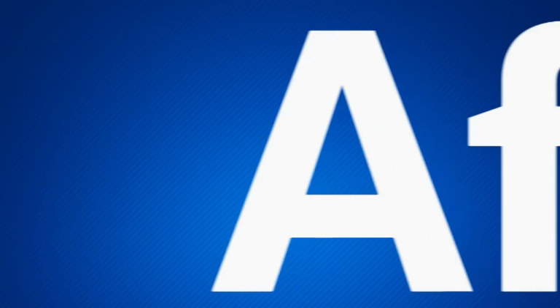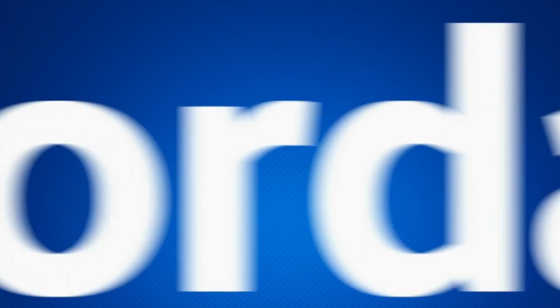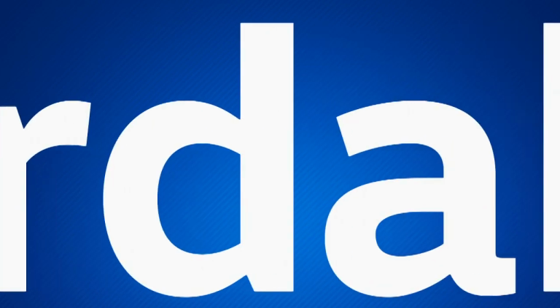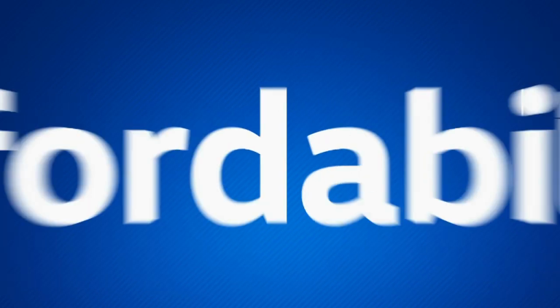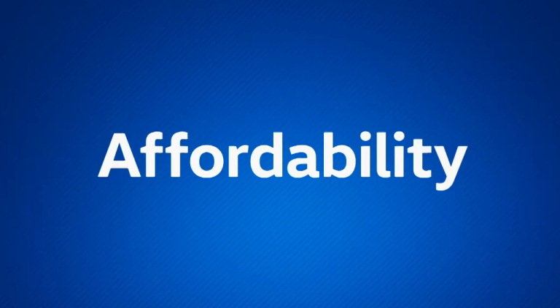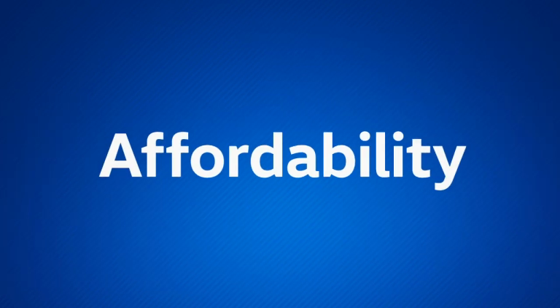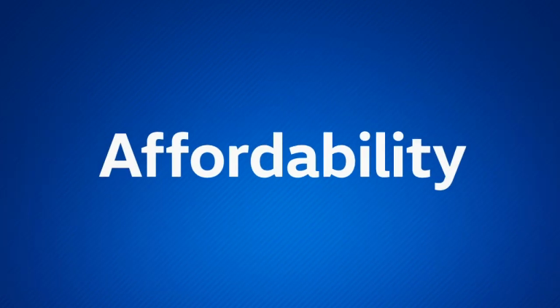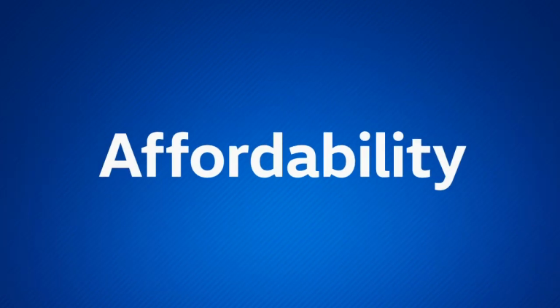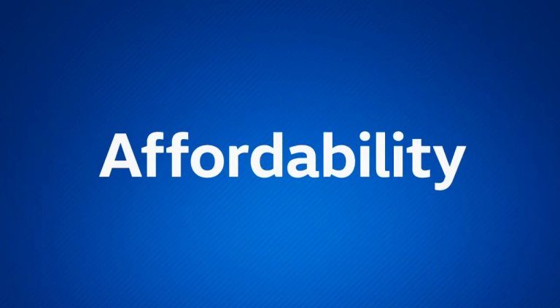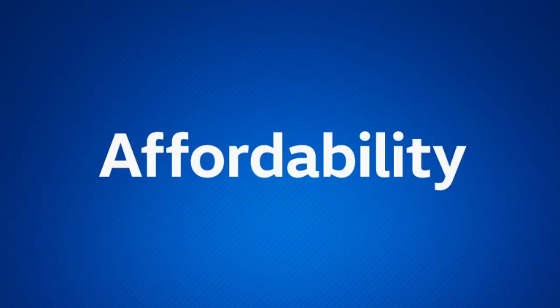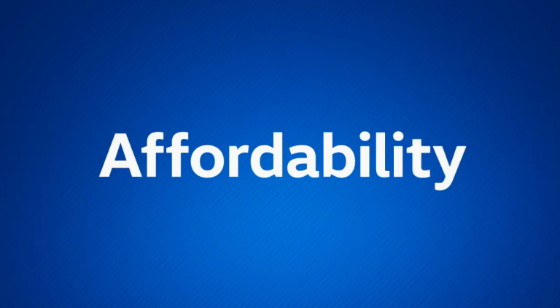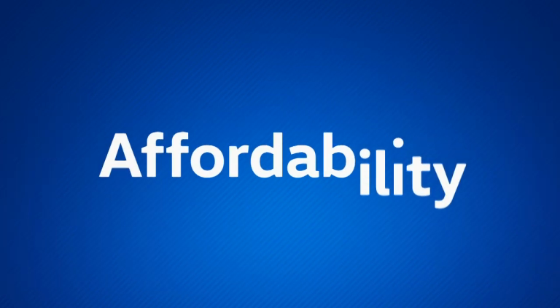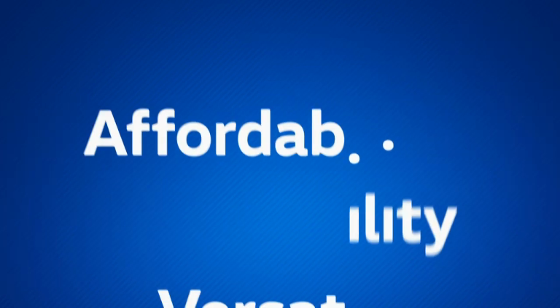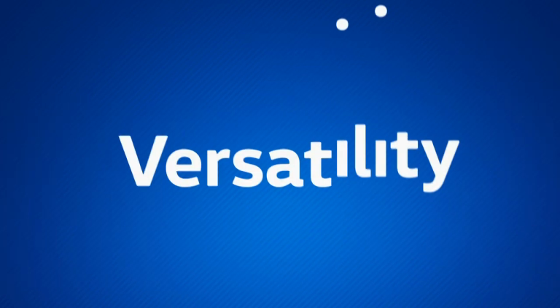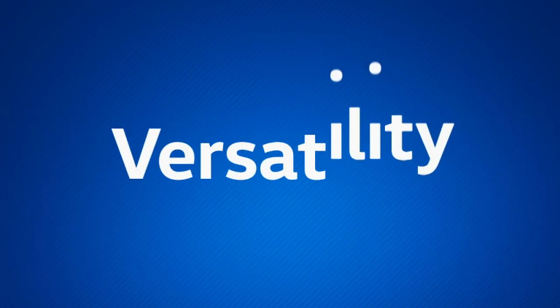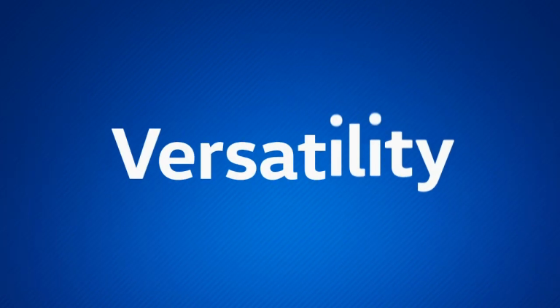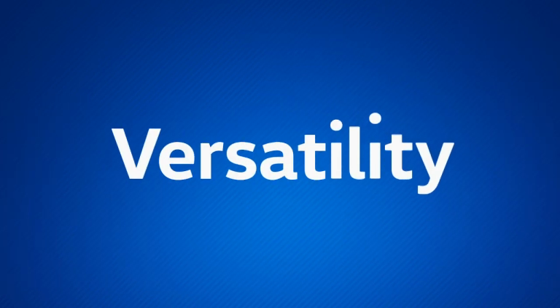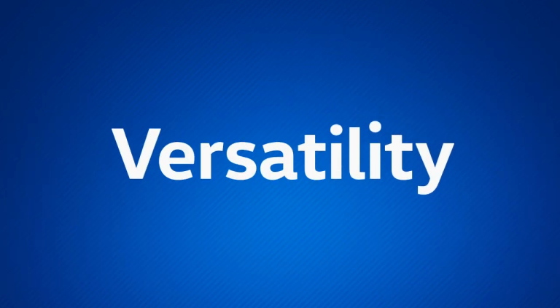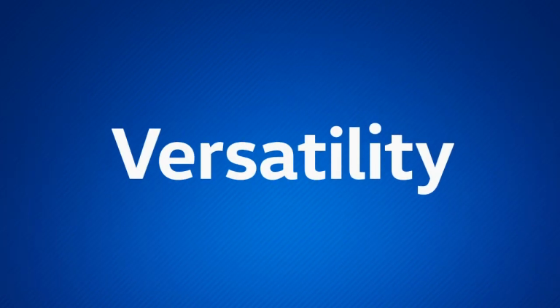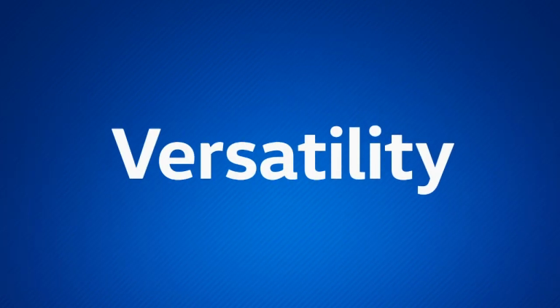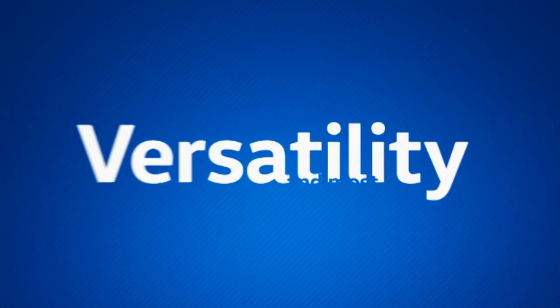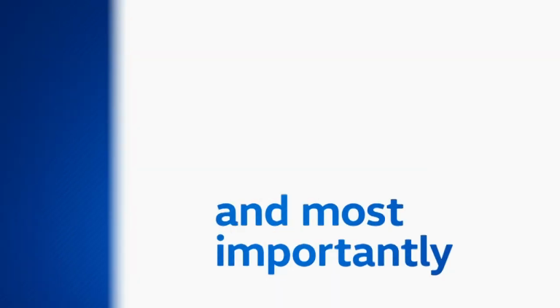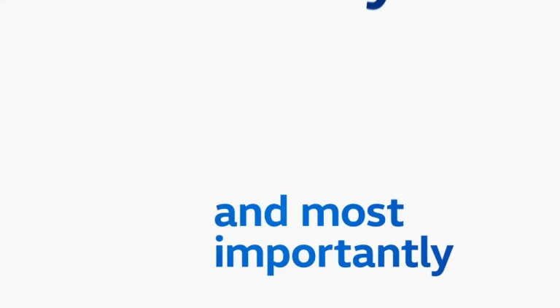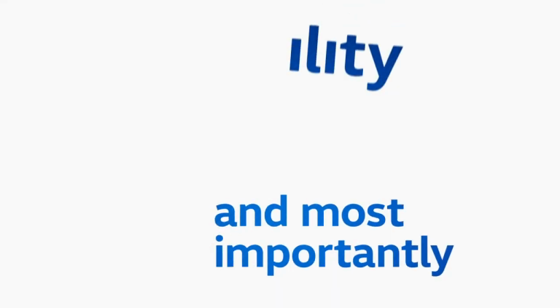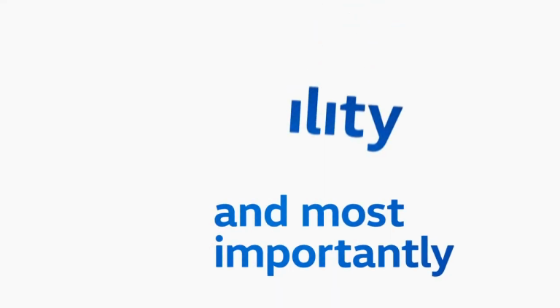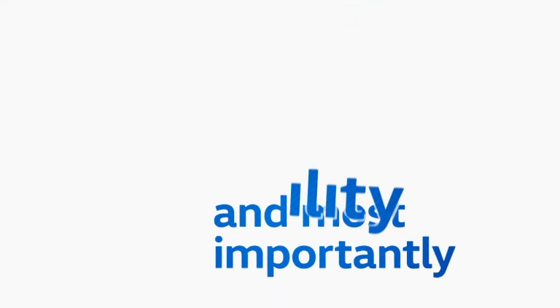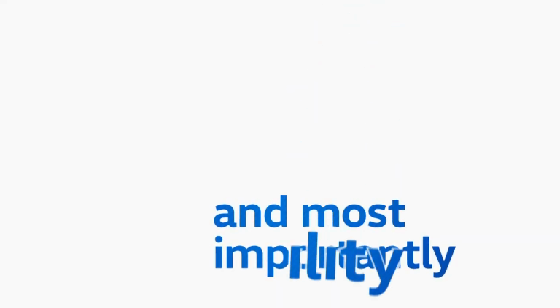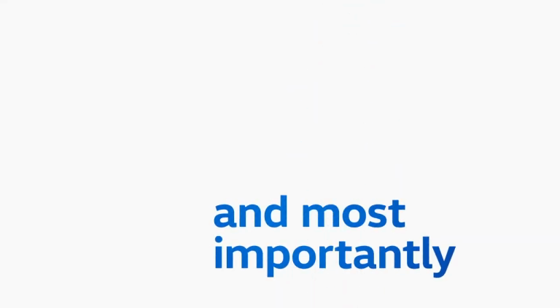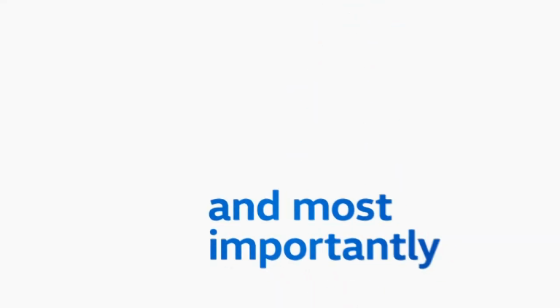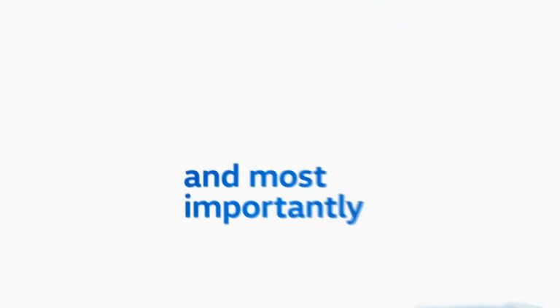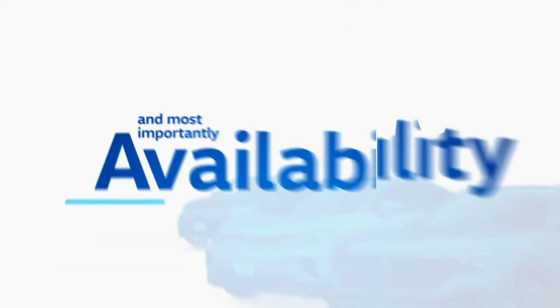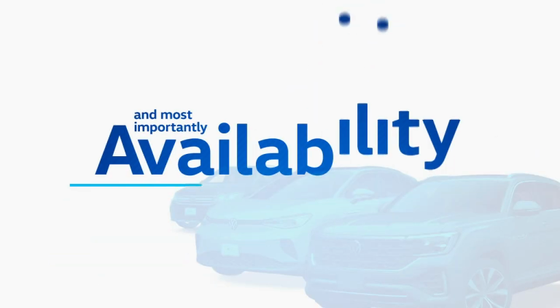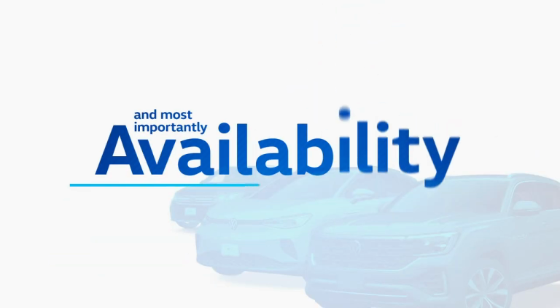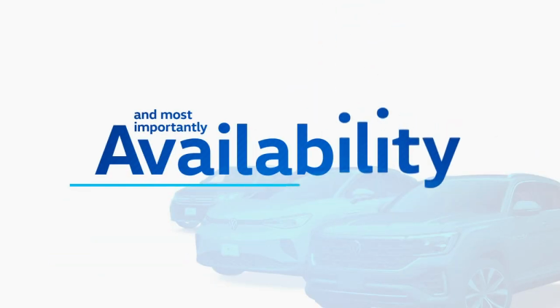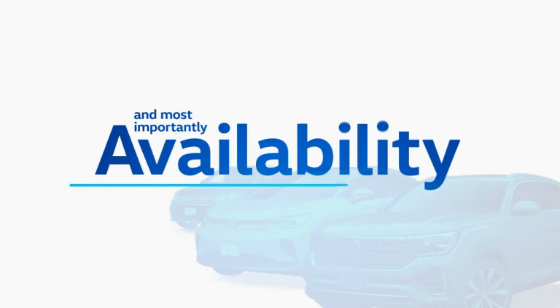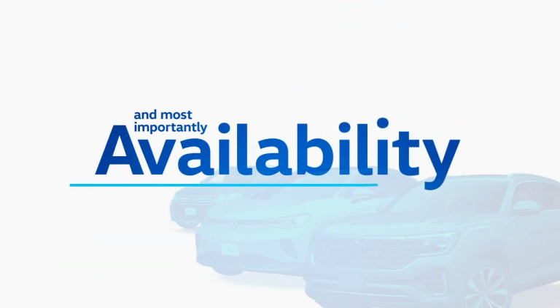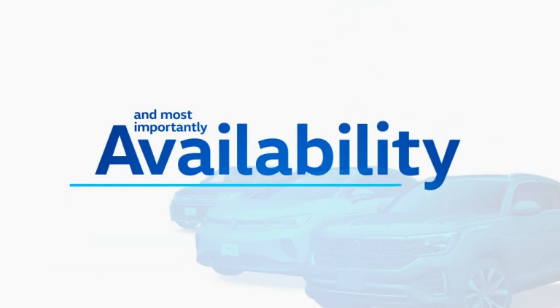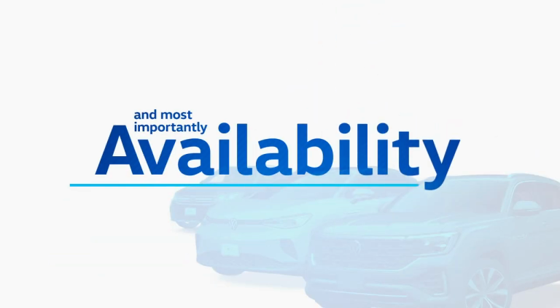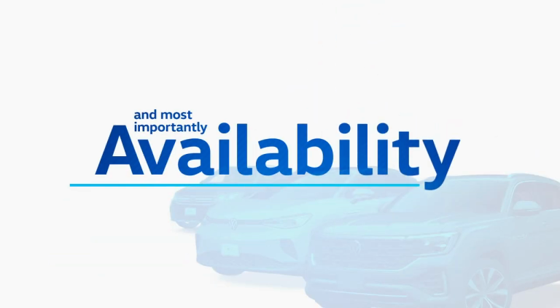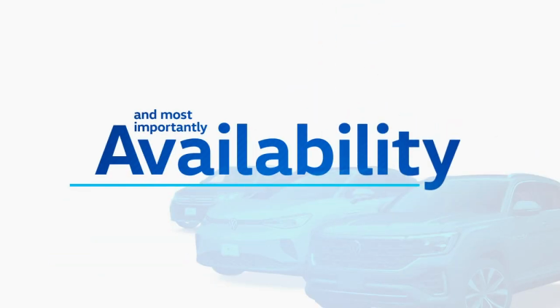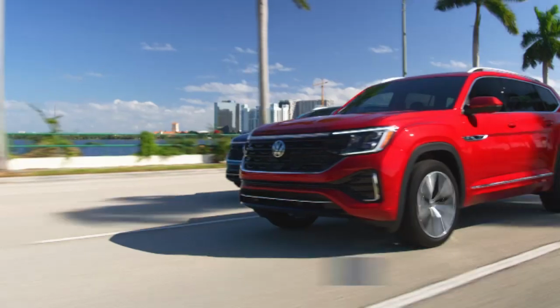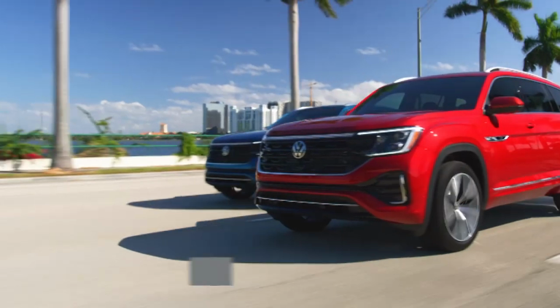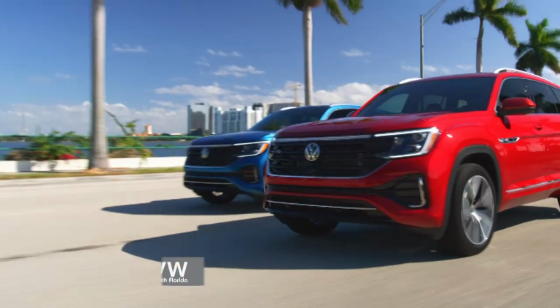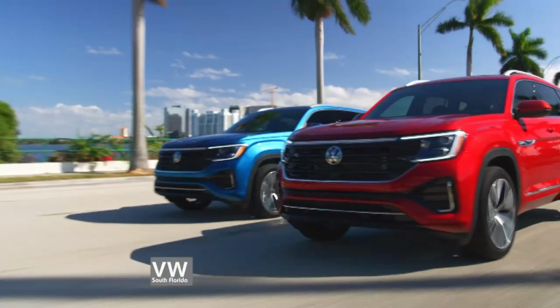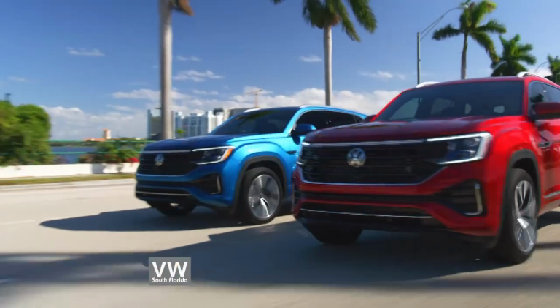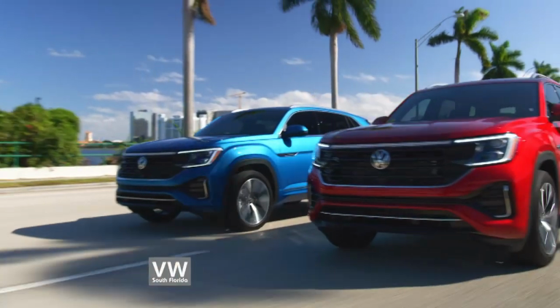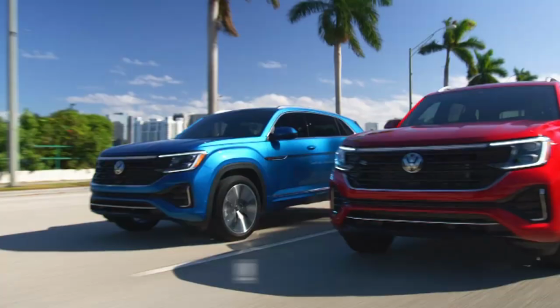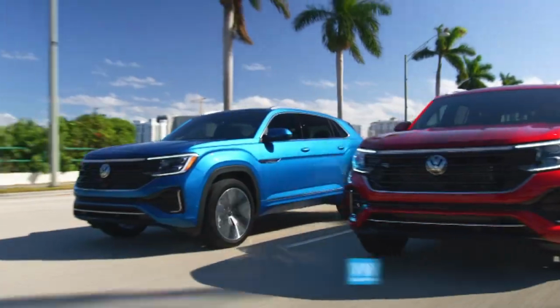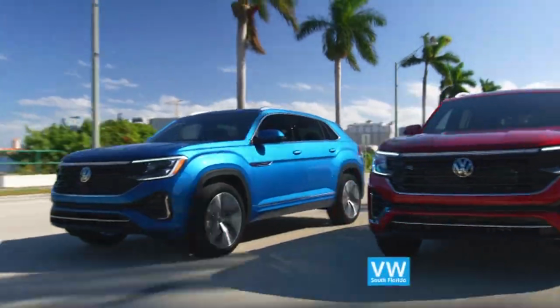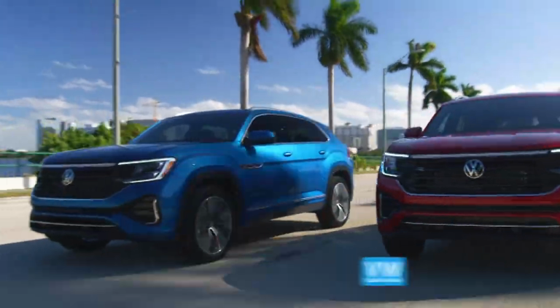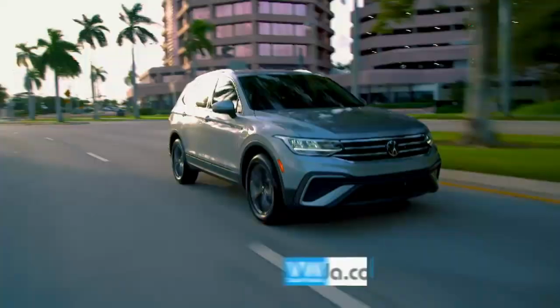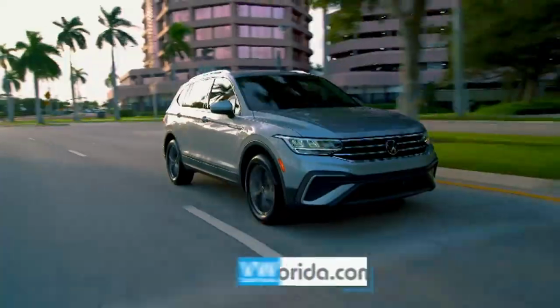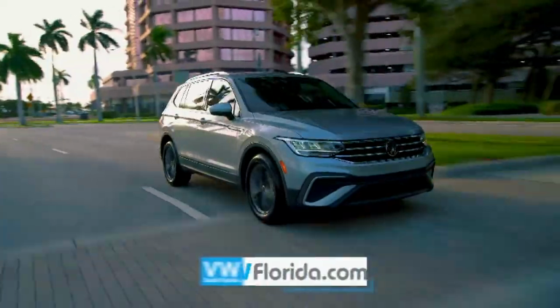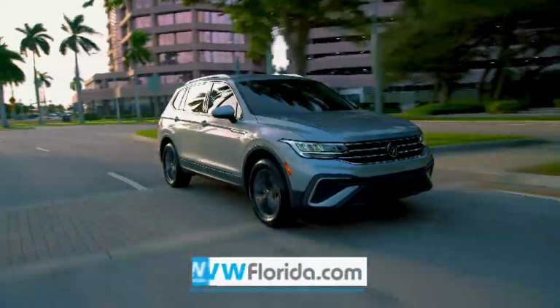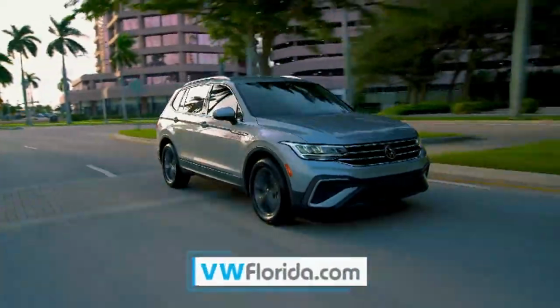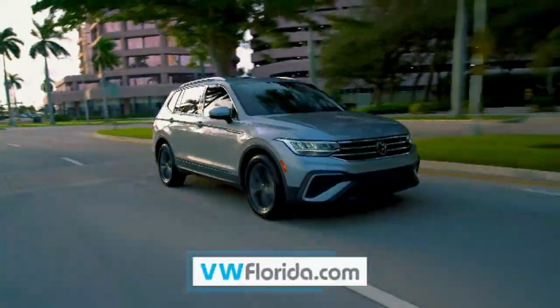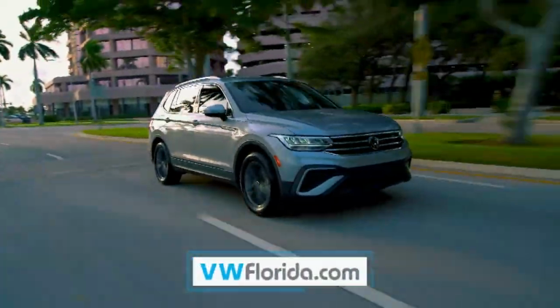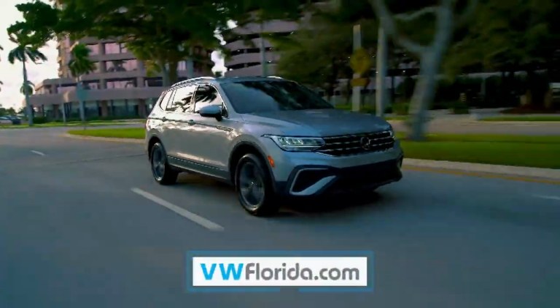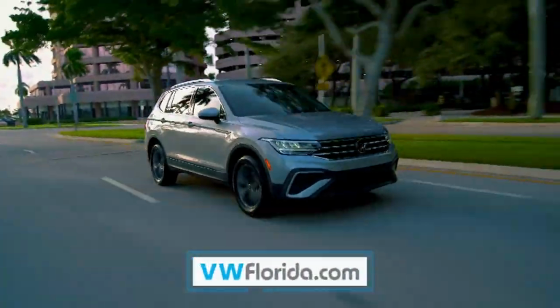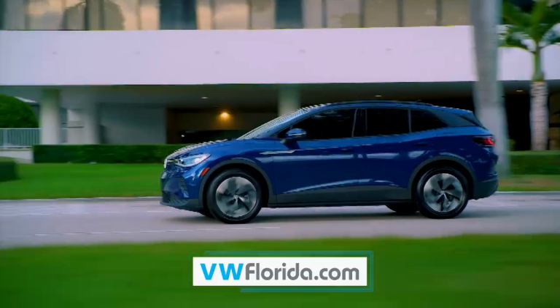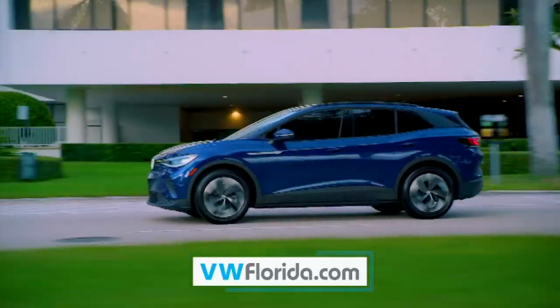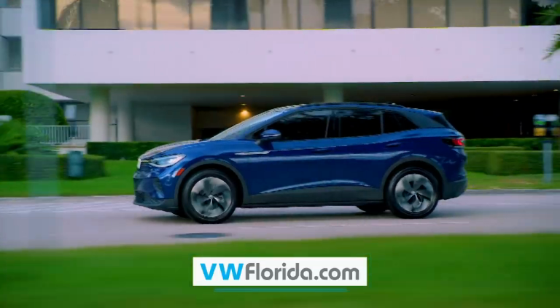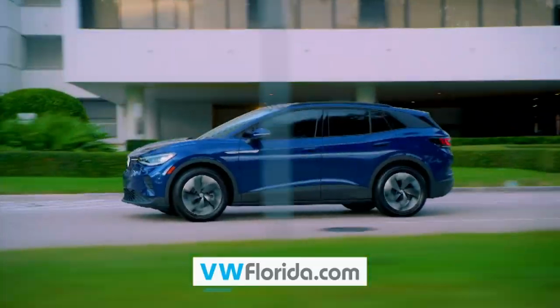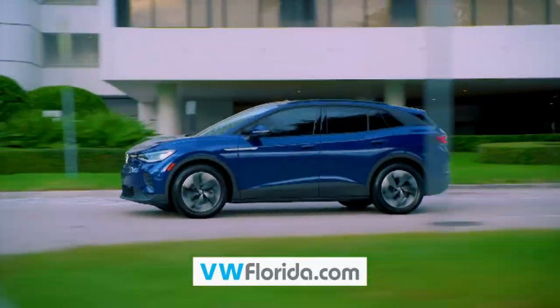Affordability, versatility, and most importantly, availability. Volkswagen Sport Utility models are in stock now.